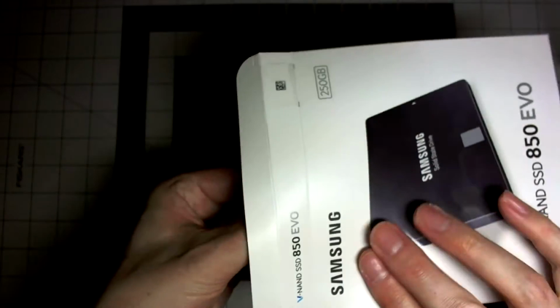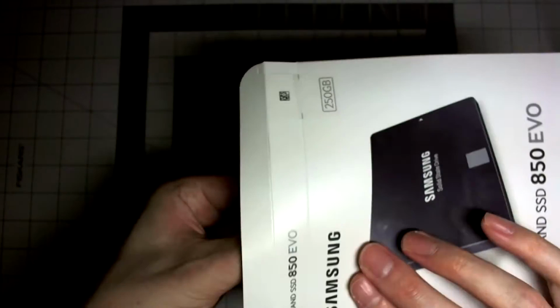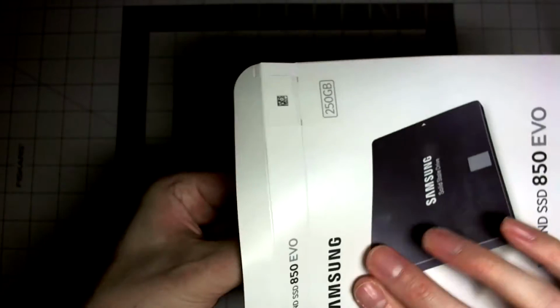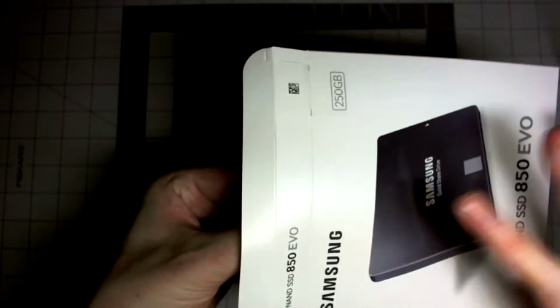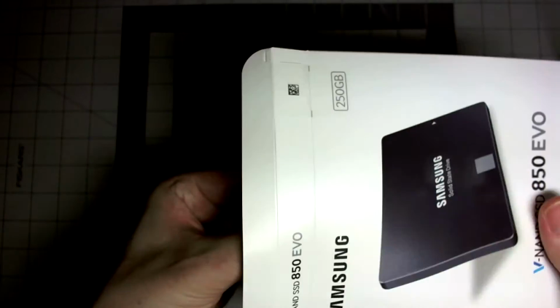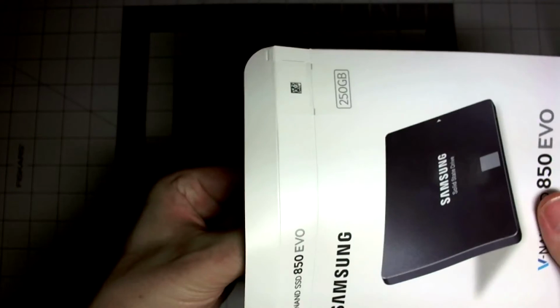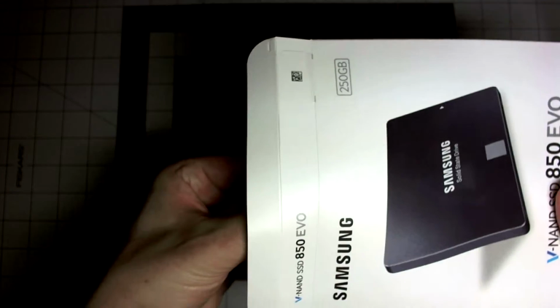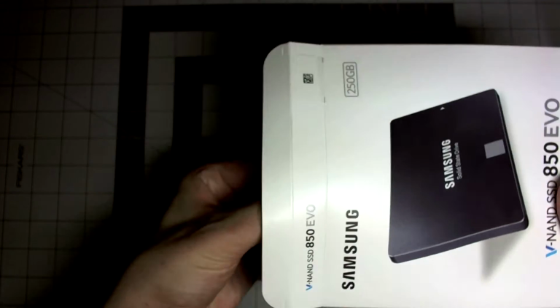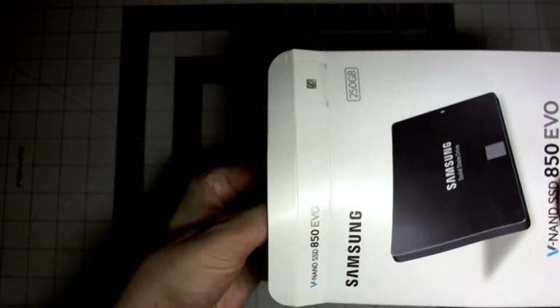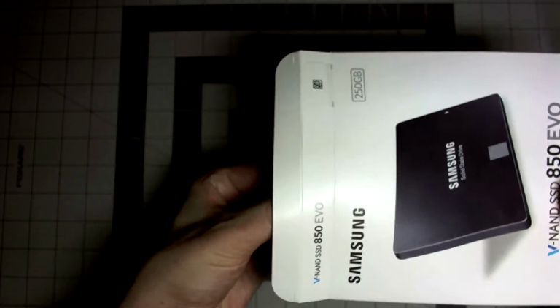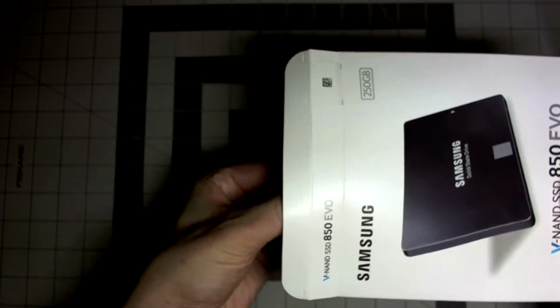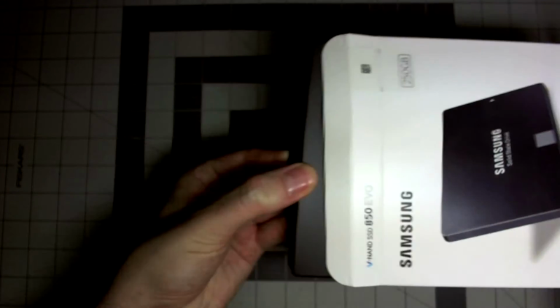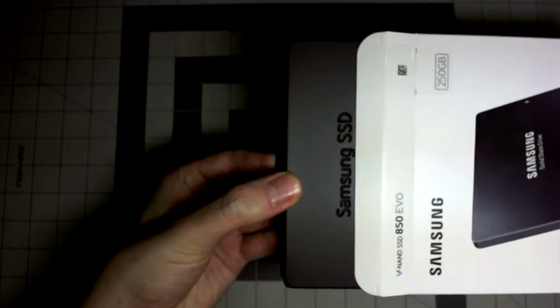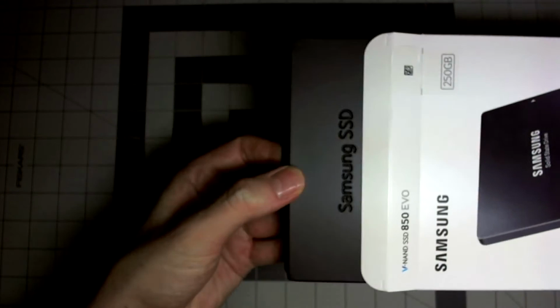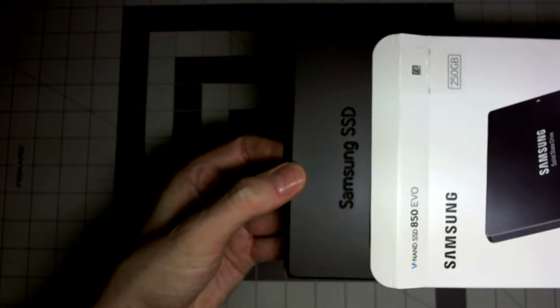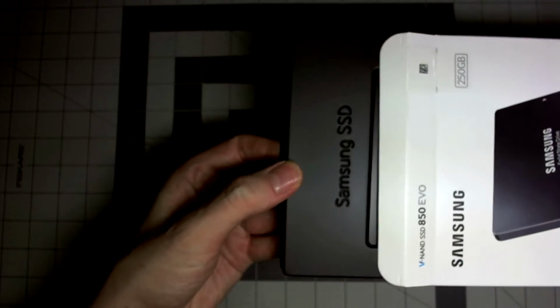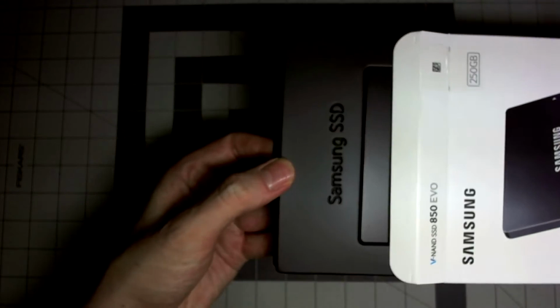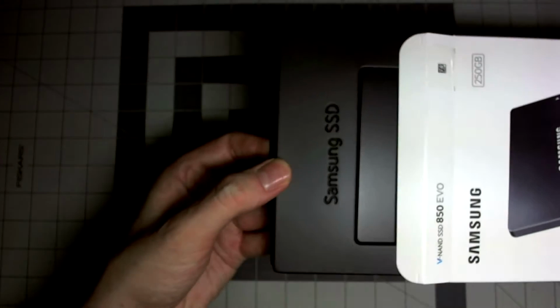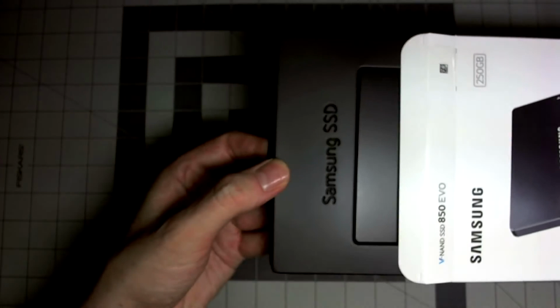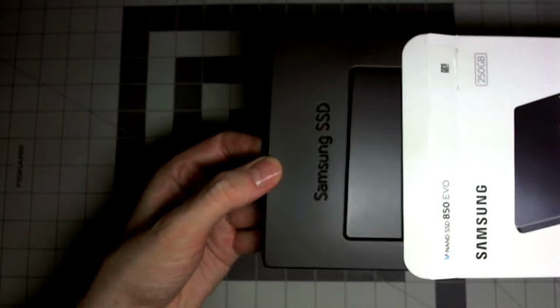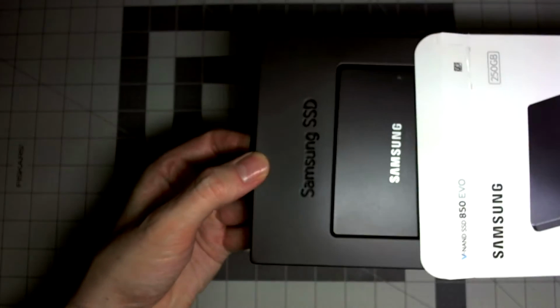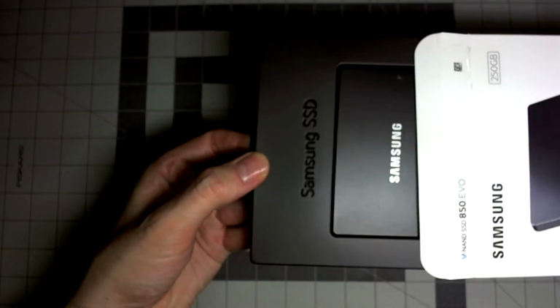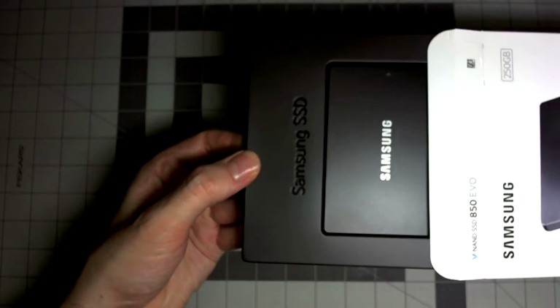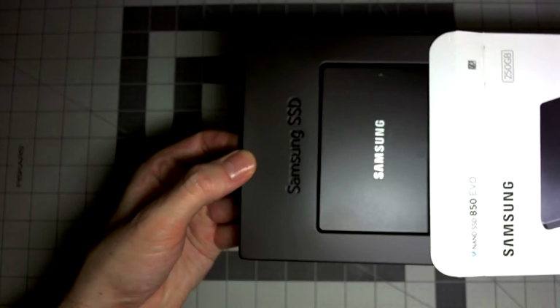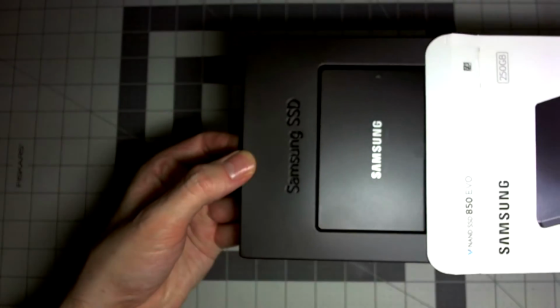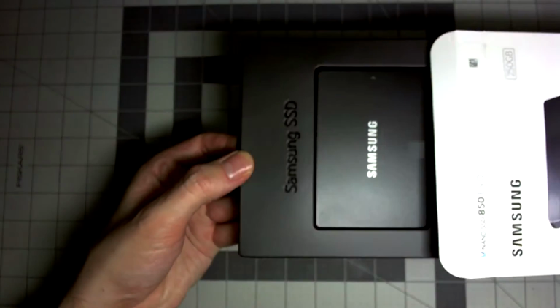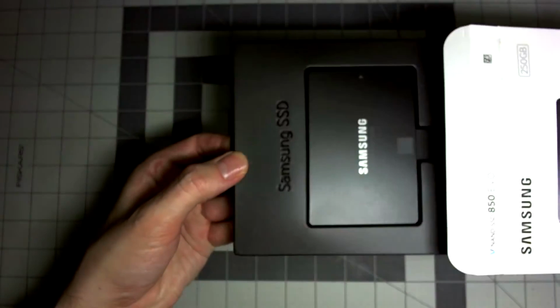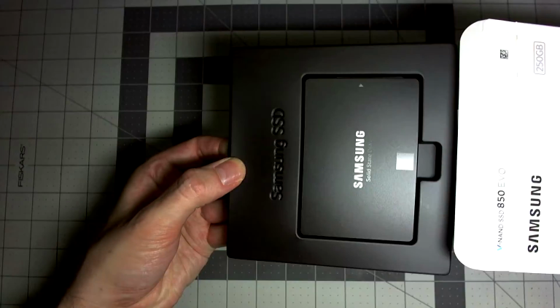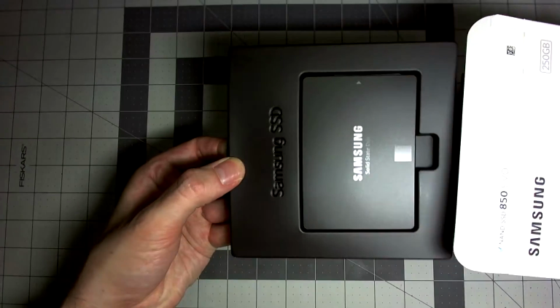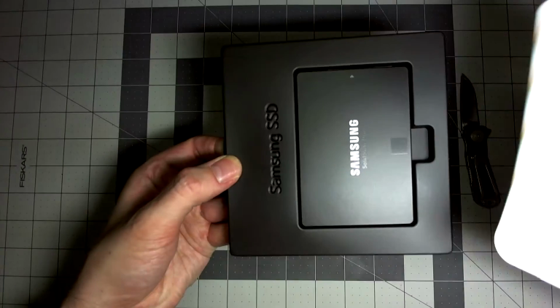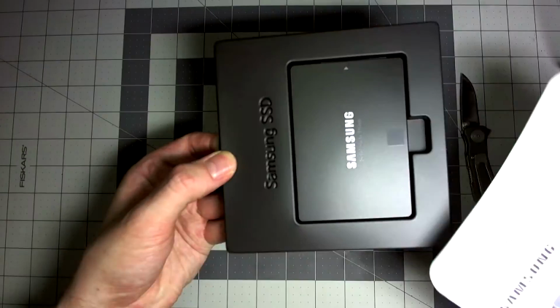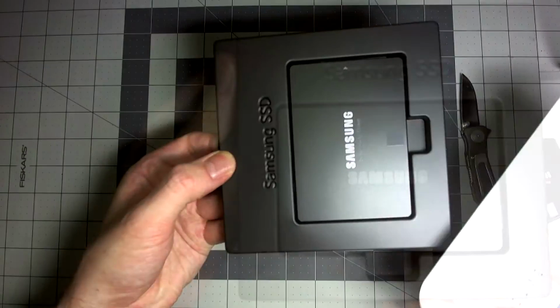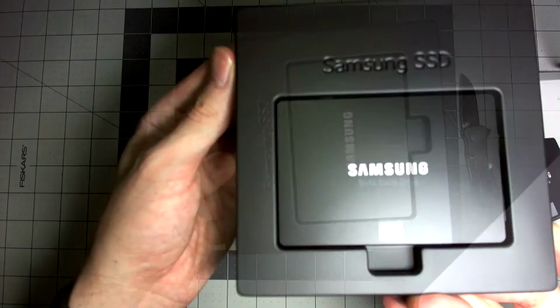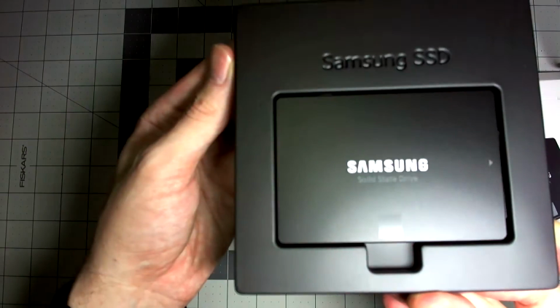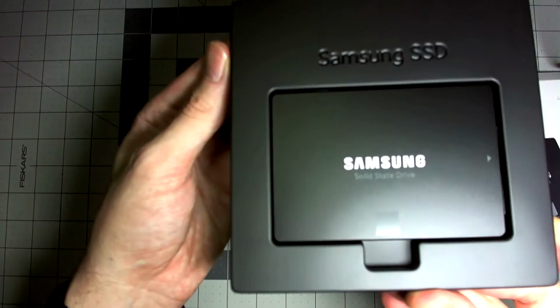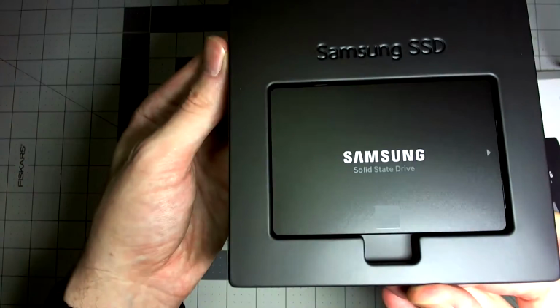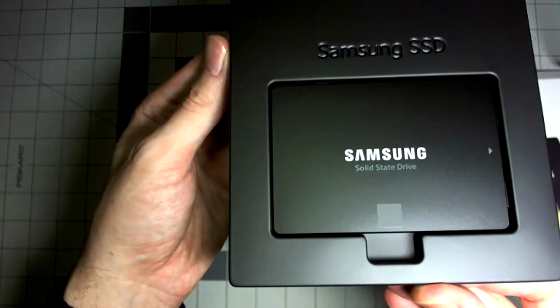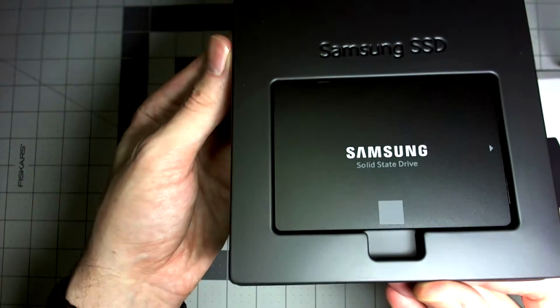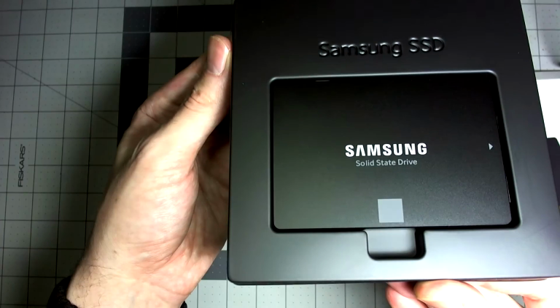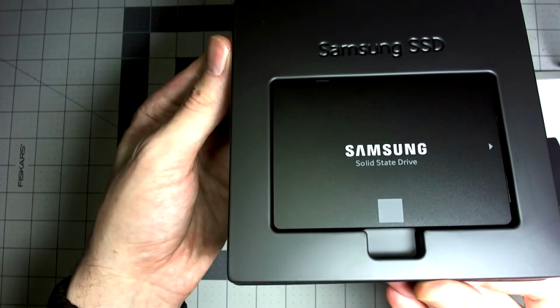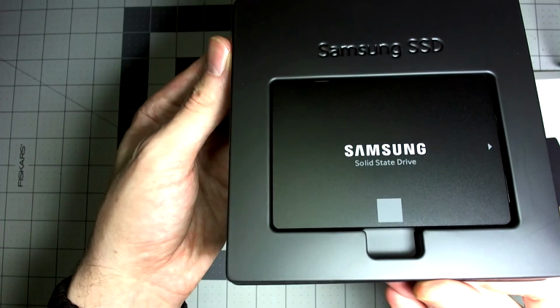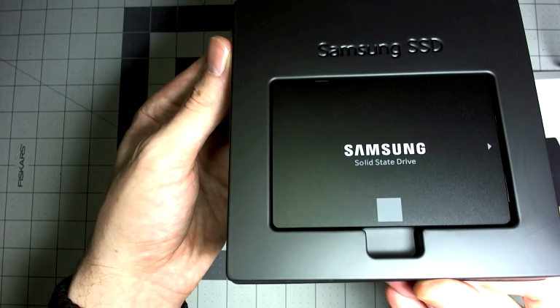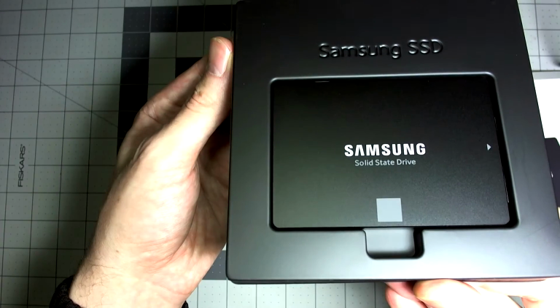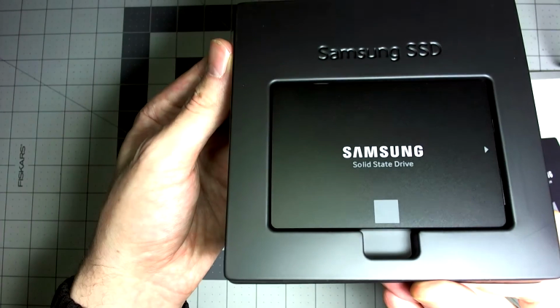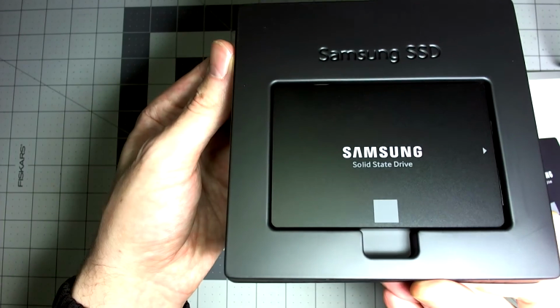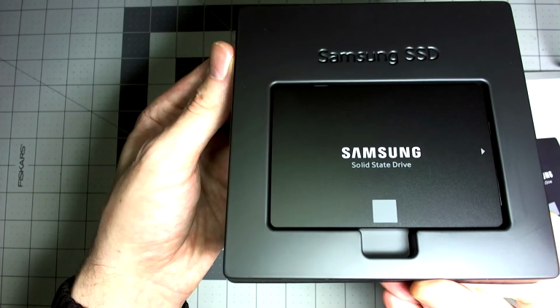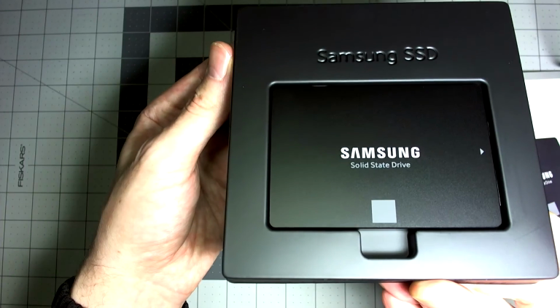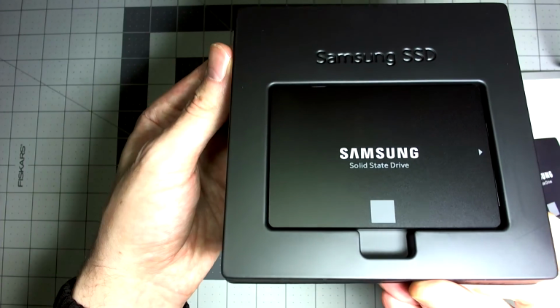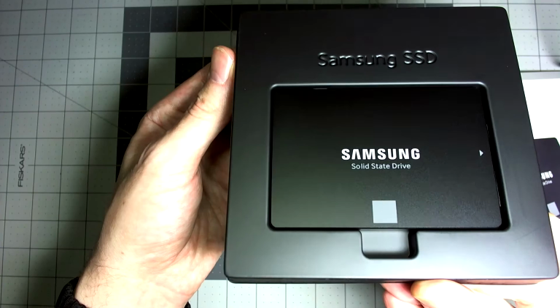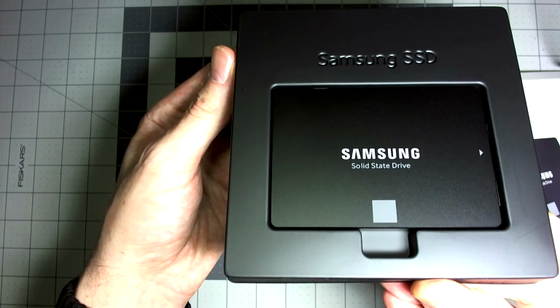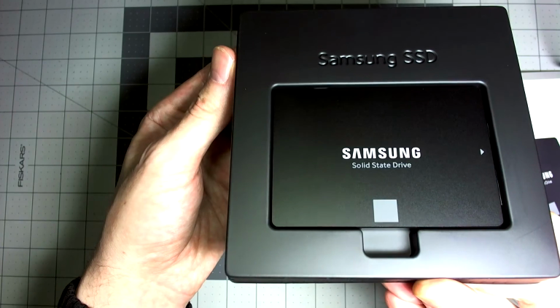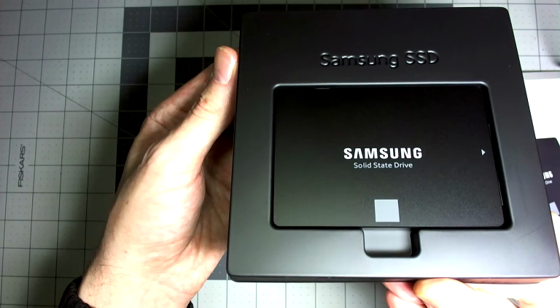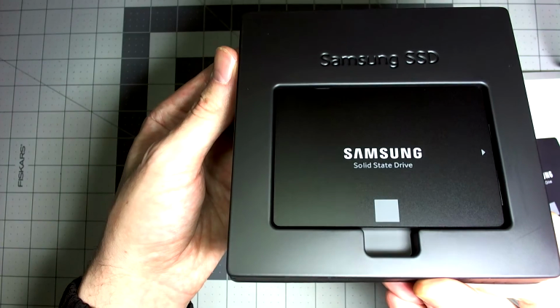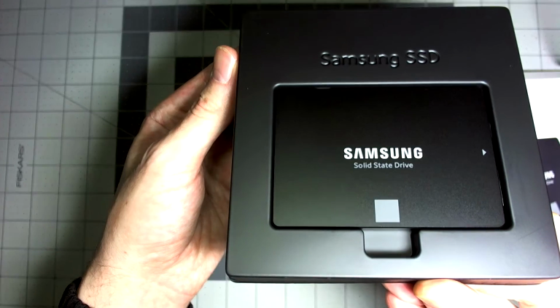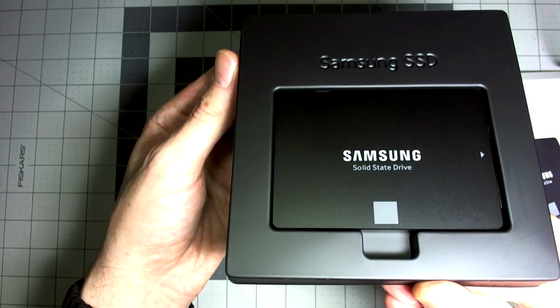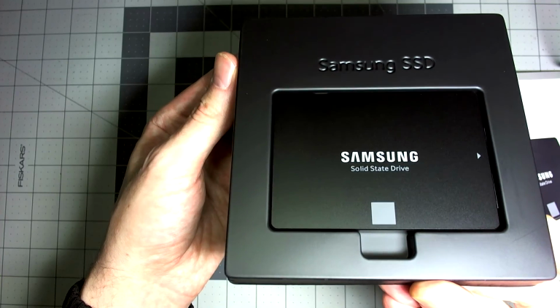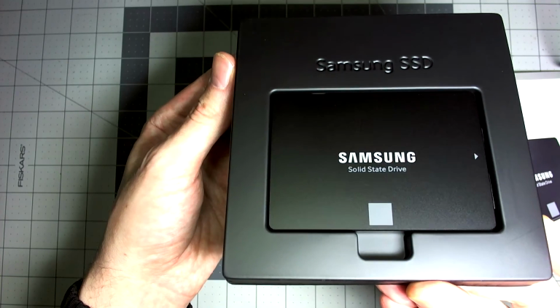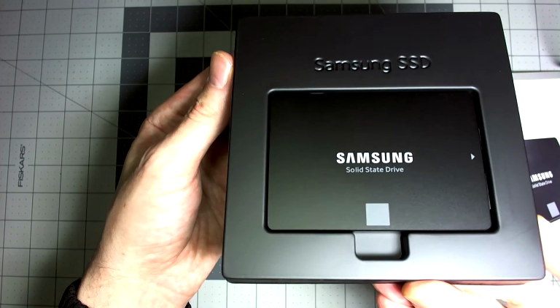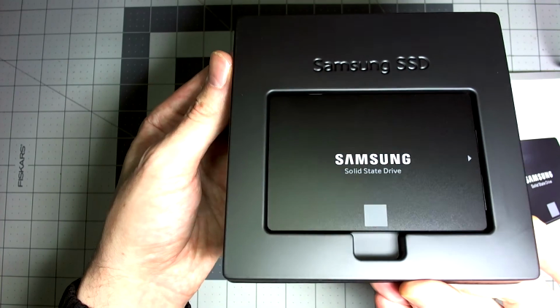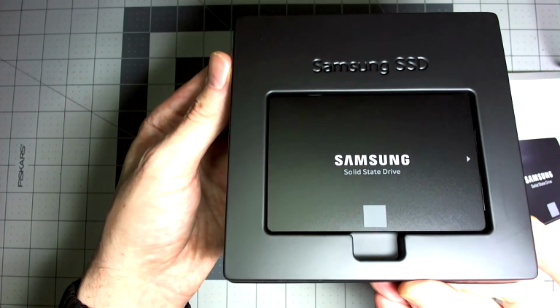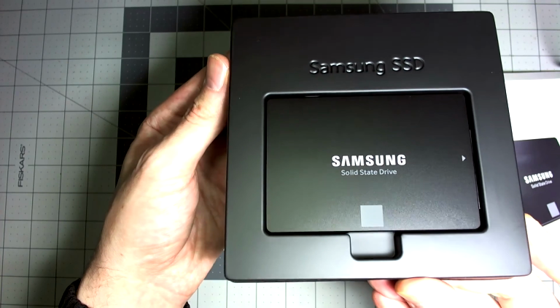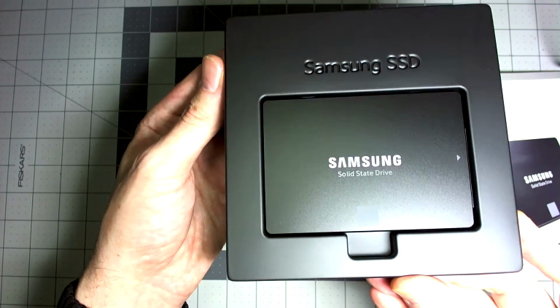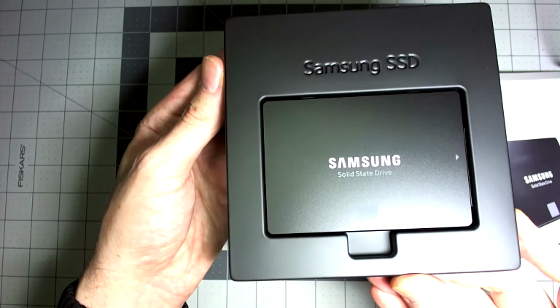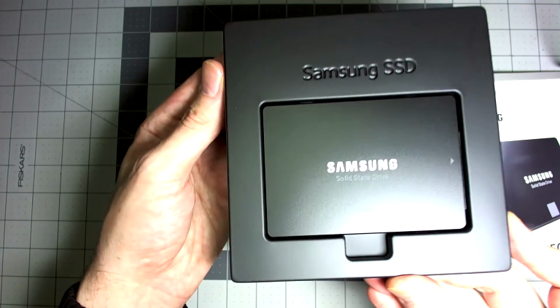One of the best upgrades you can currently do for your computer — get rid of those old mechanical hard drives and switch it up with a super fast SSD.